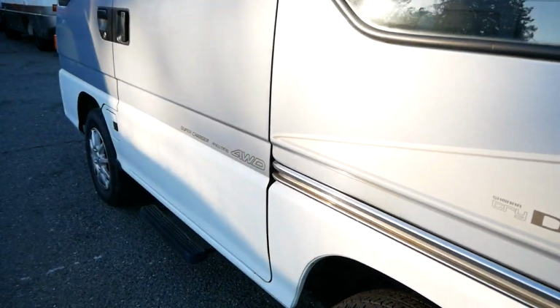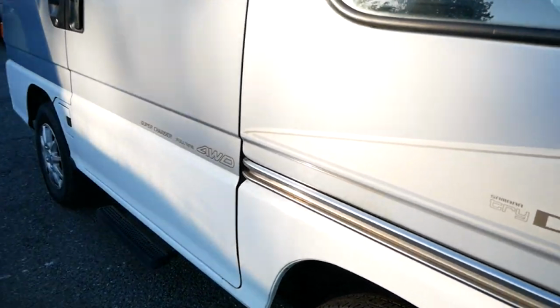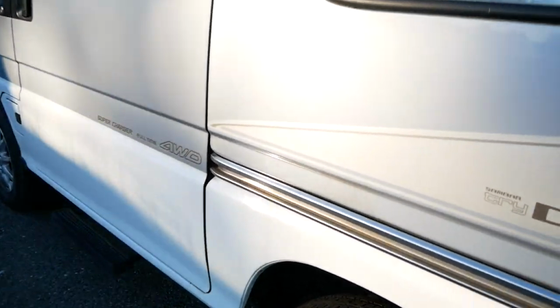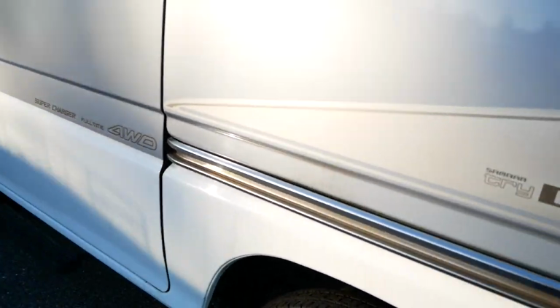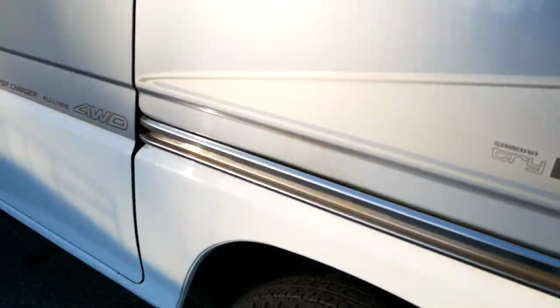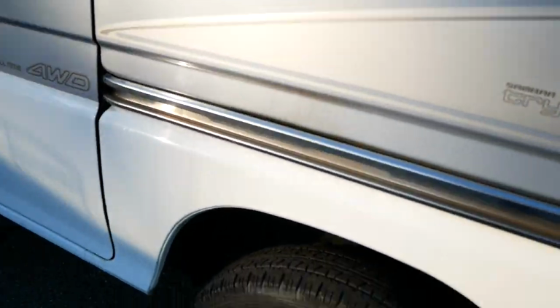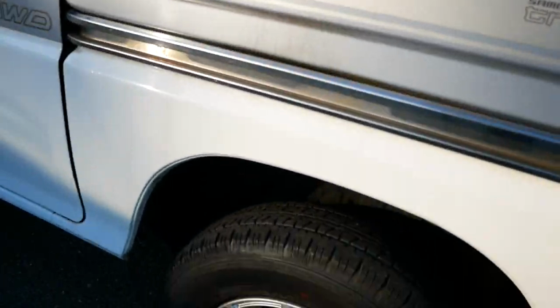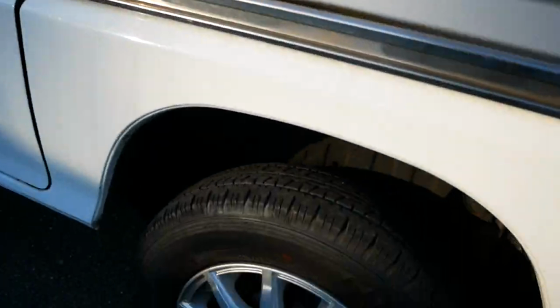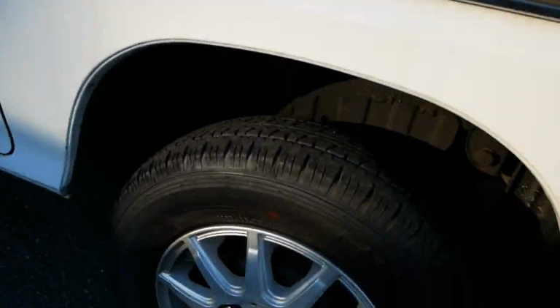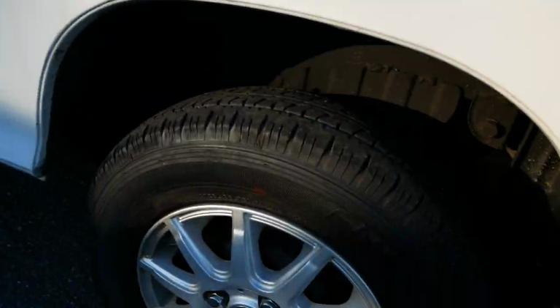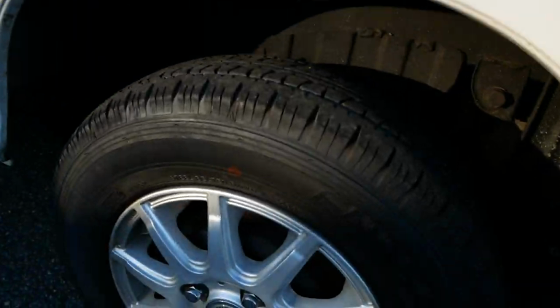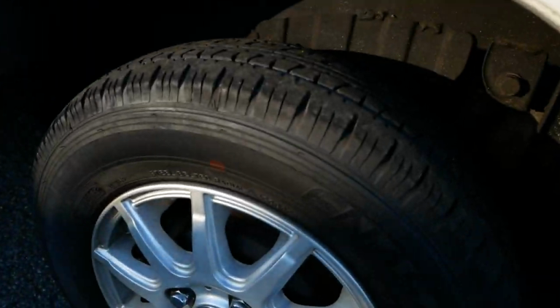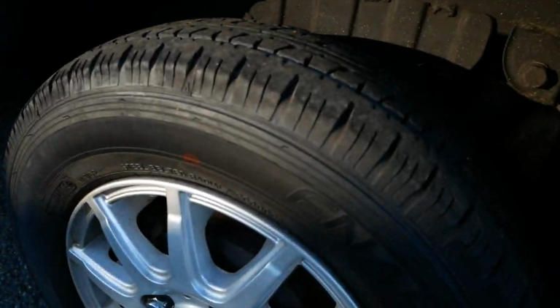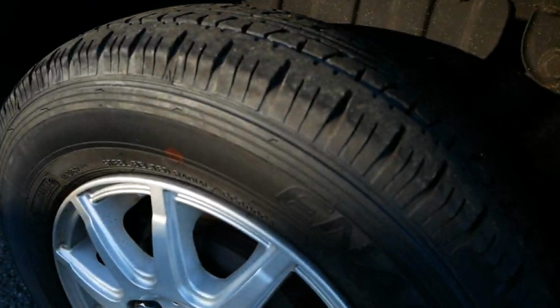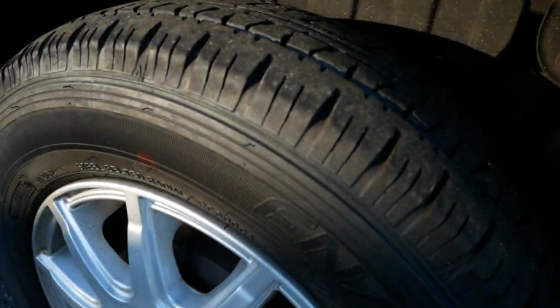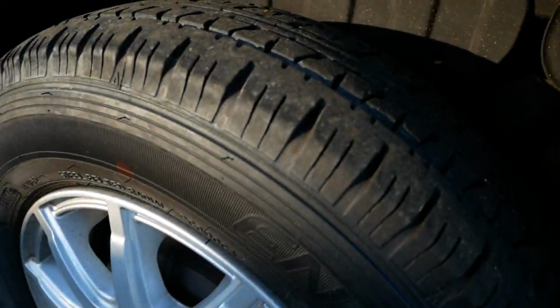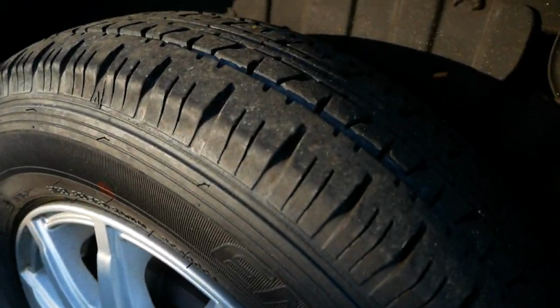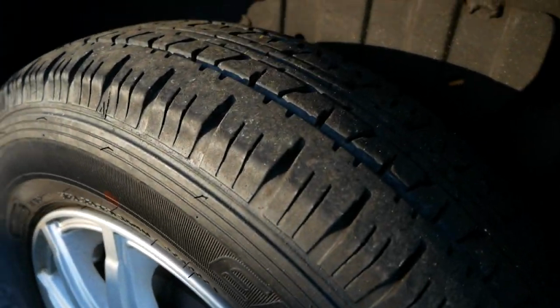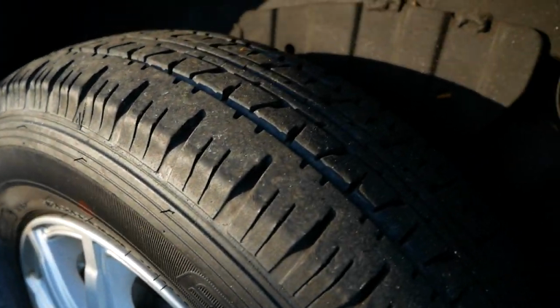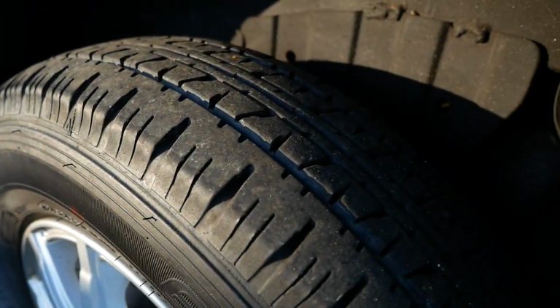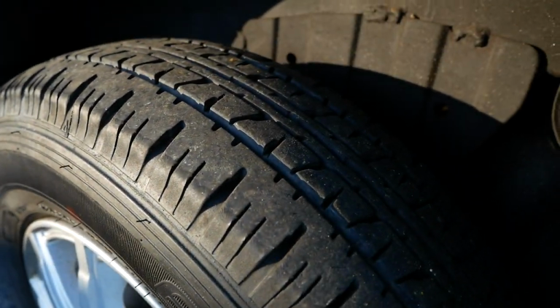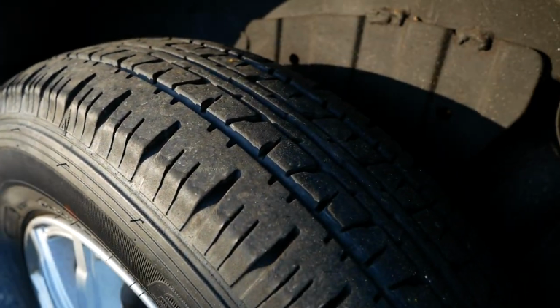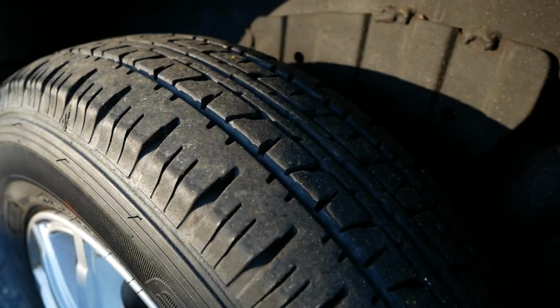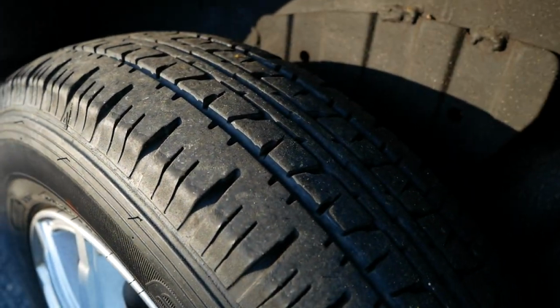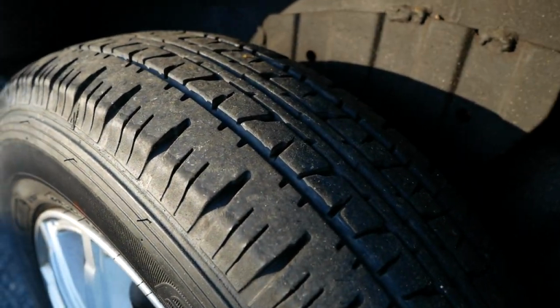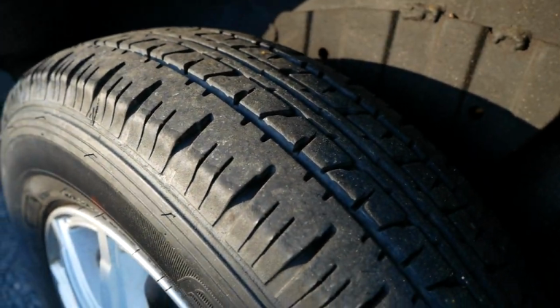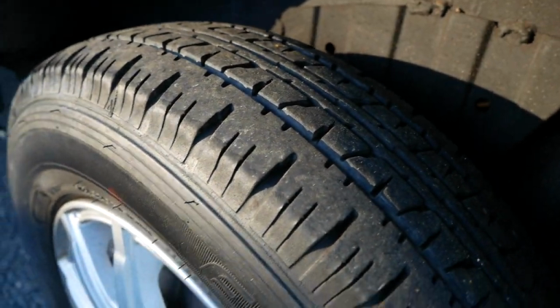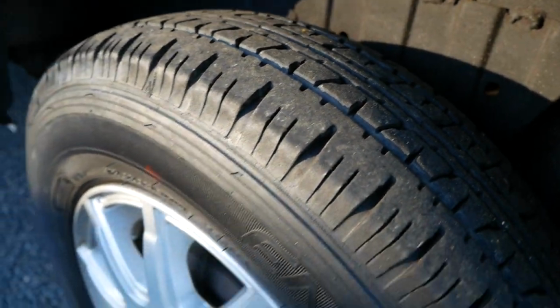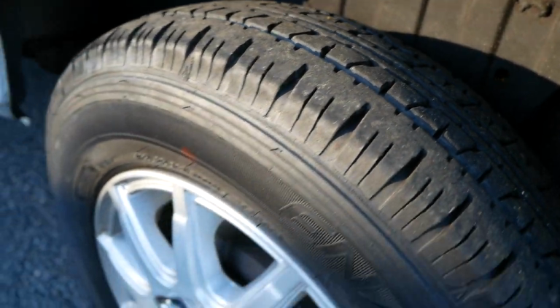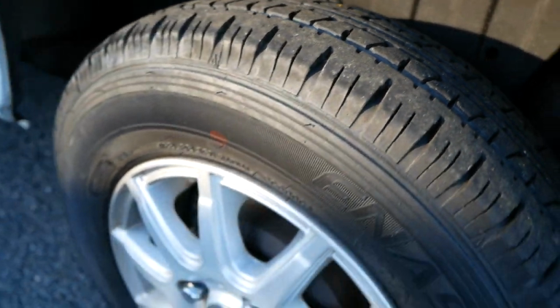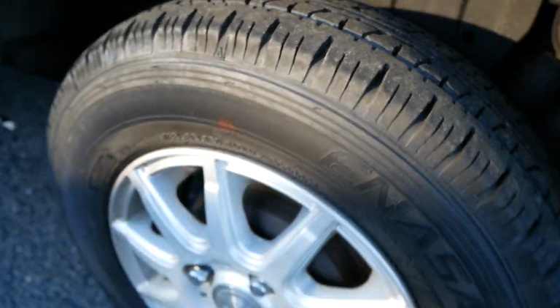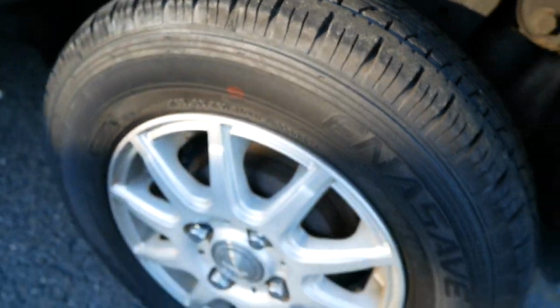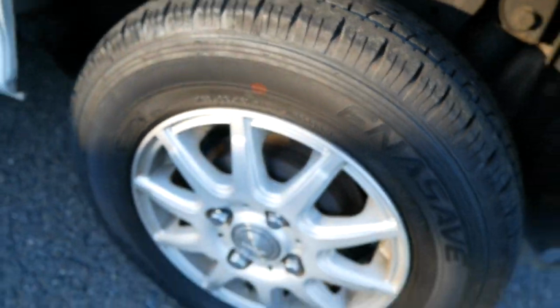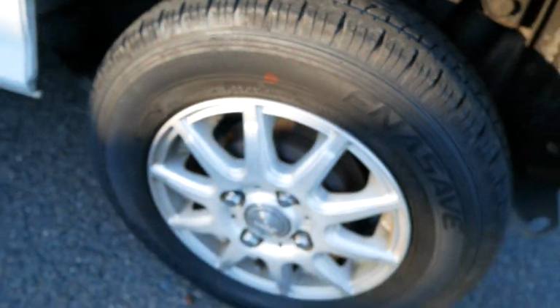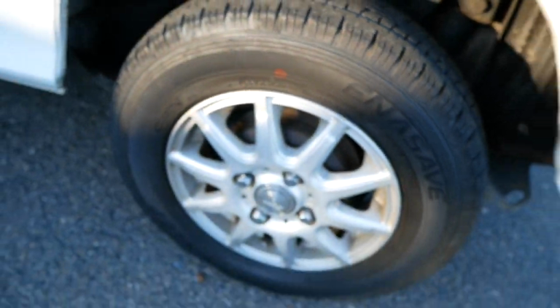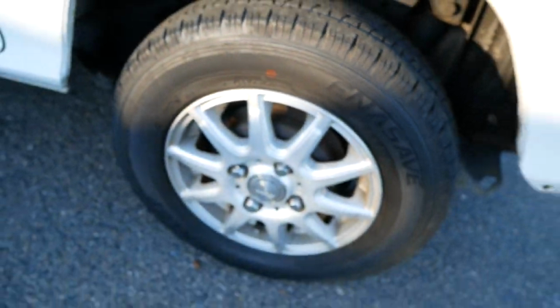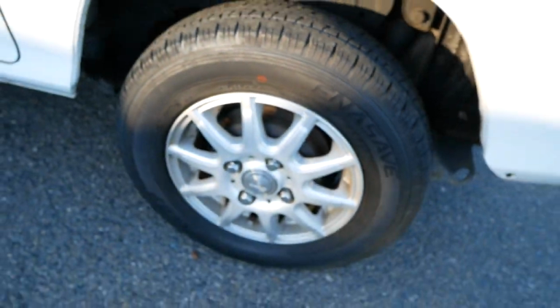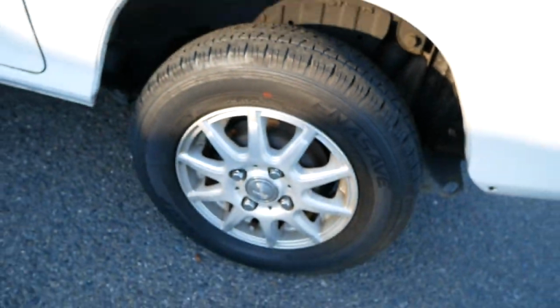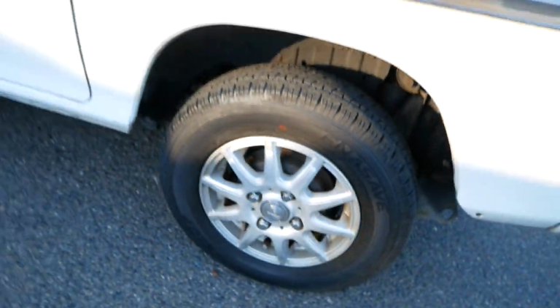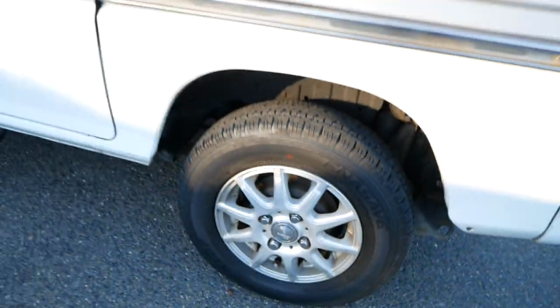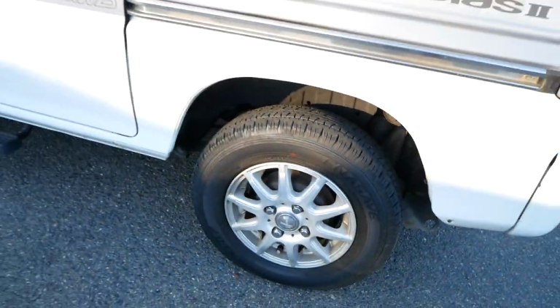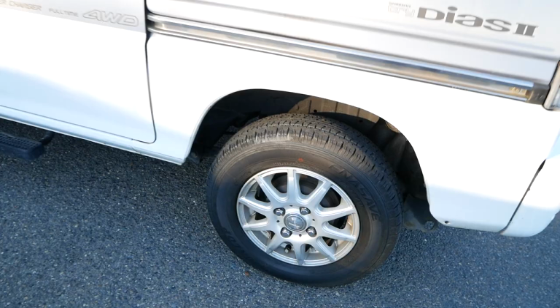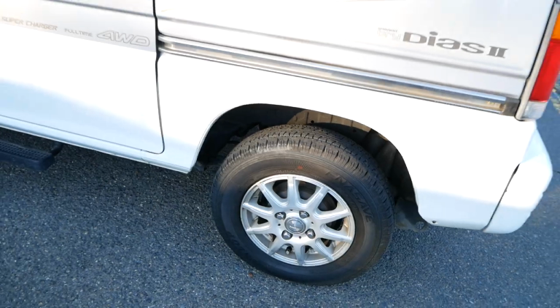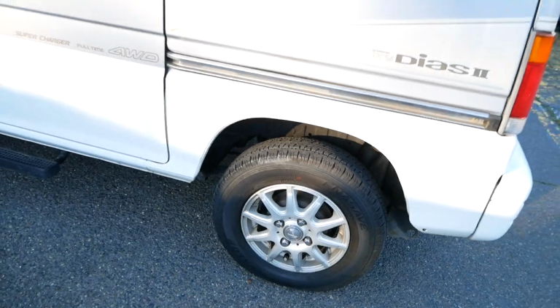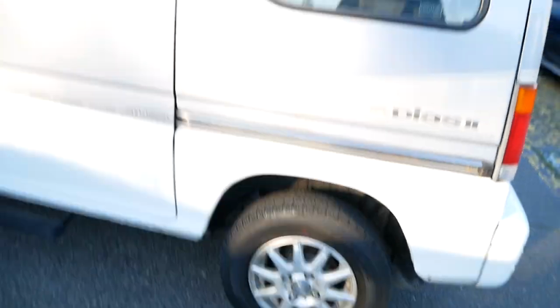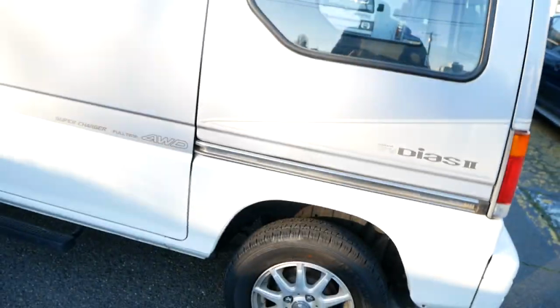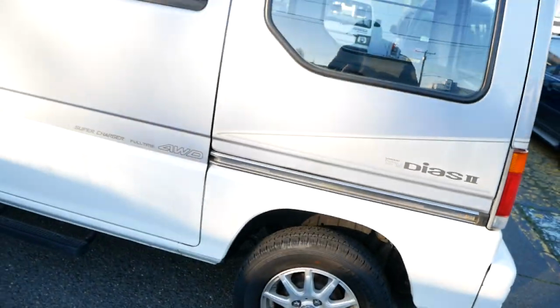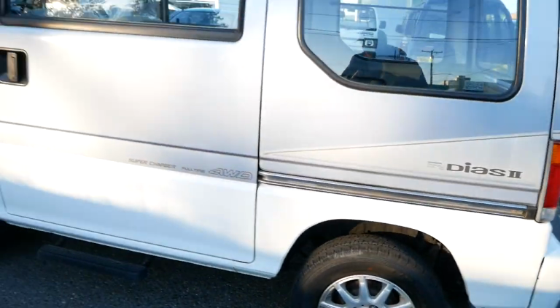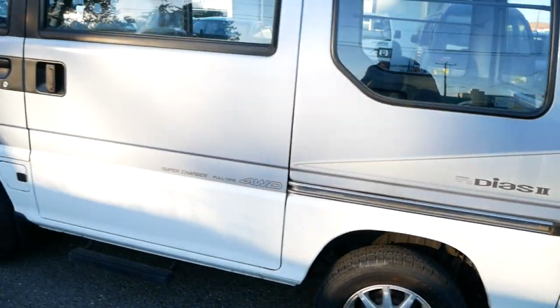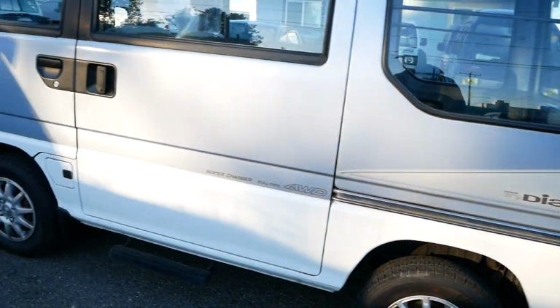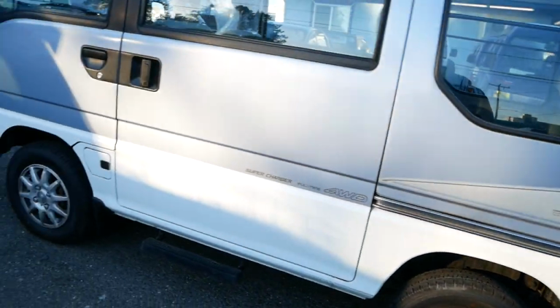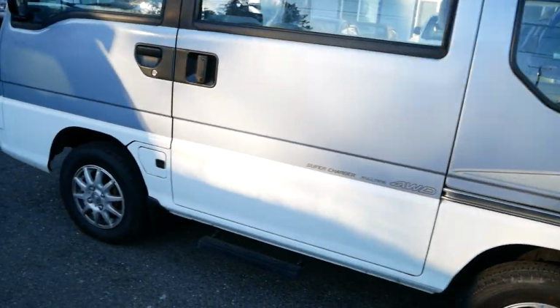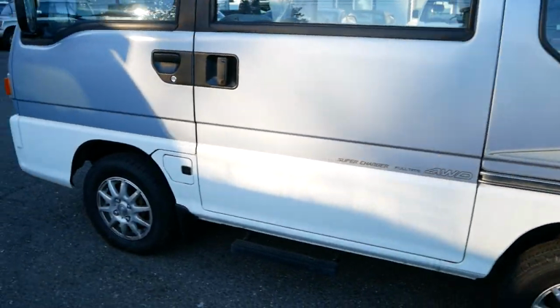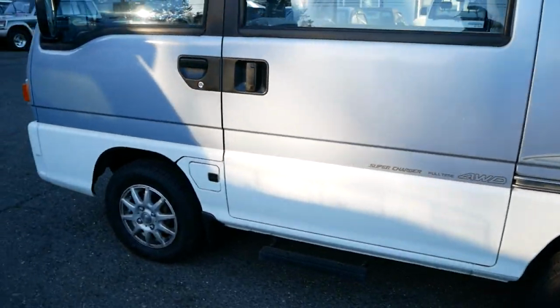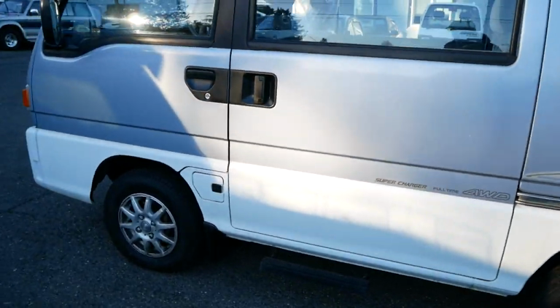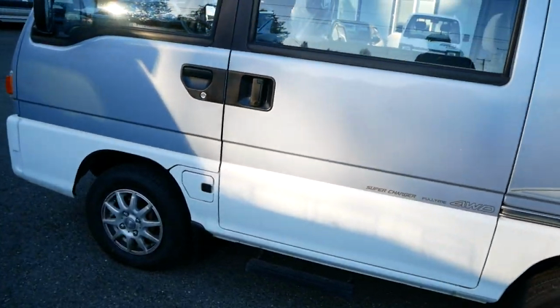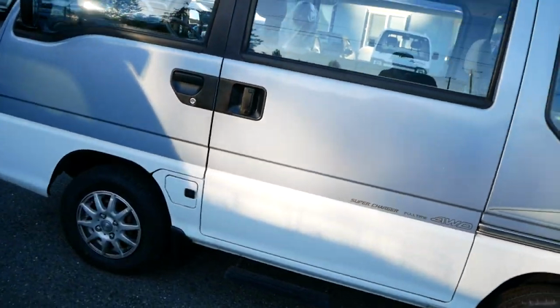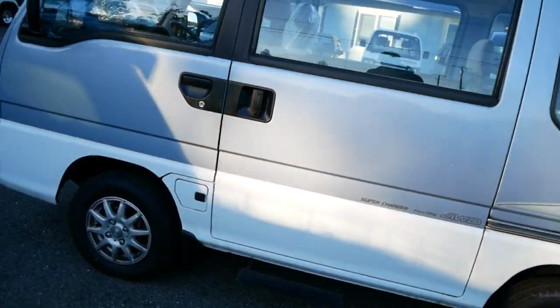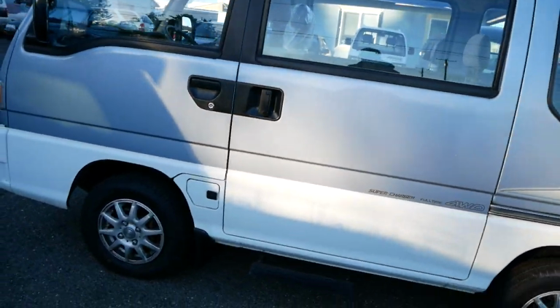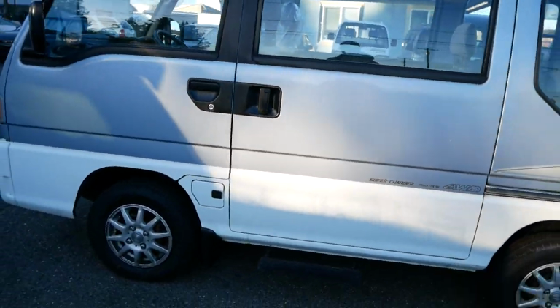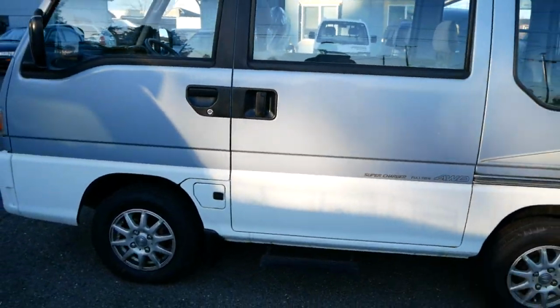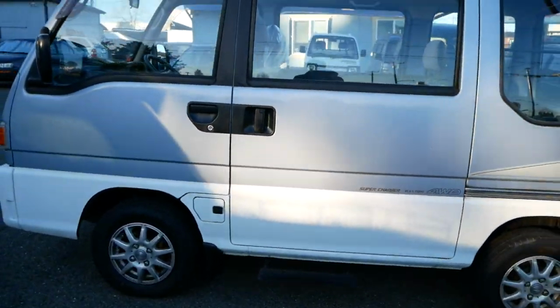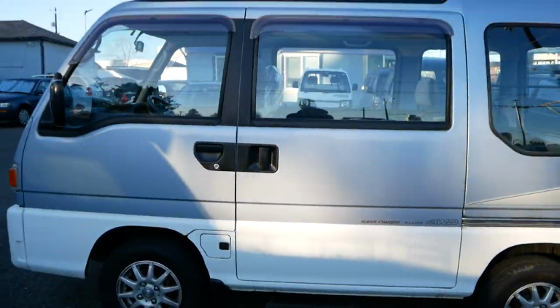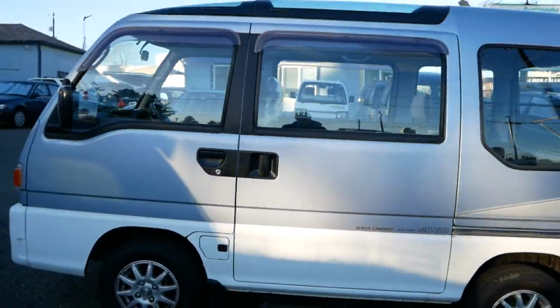Tires look good and are in good condition. These are aftermarket rims and they also look really good on this van.